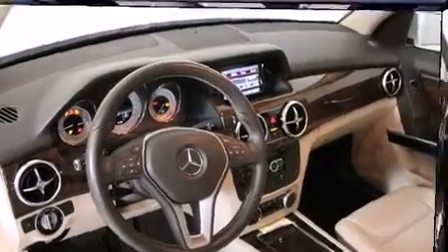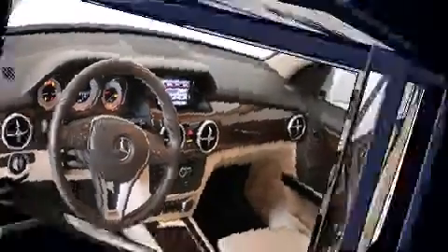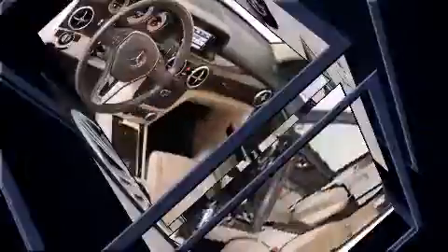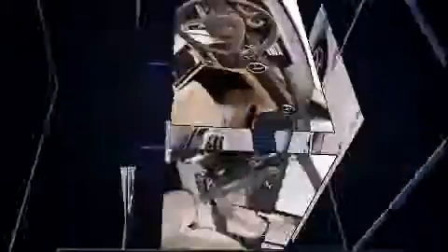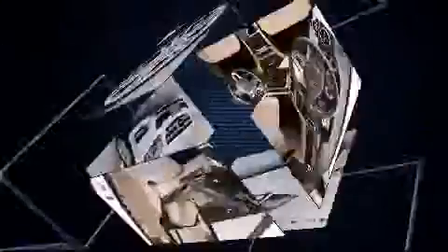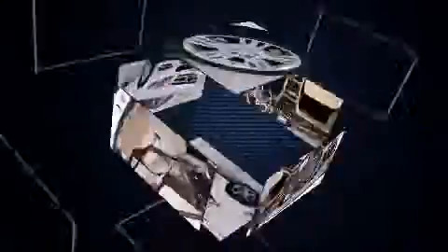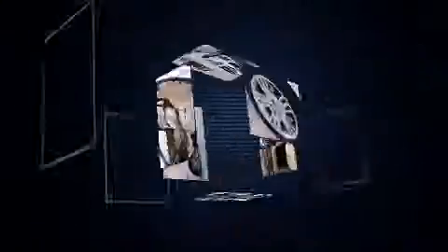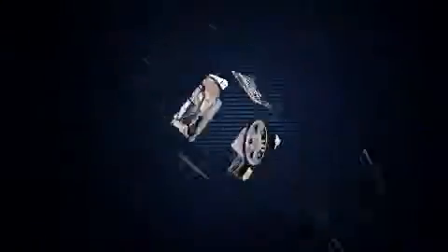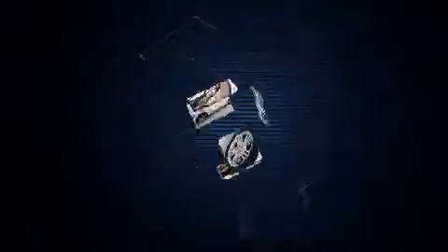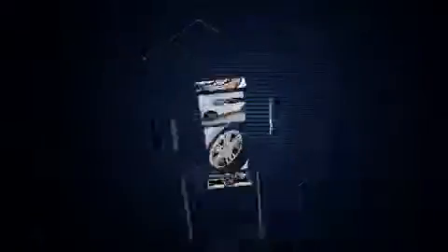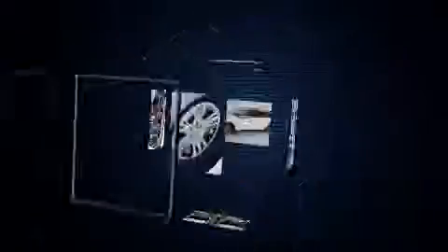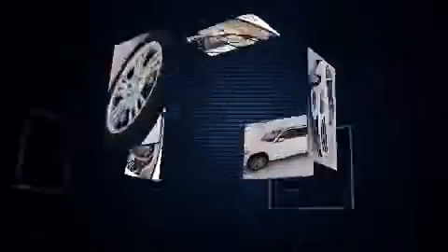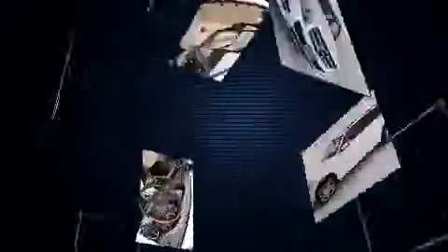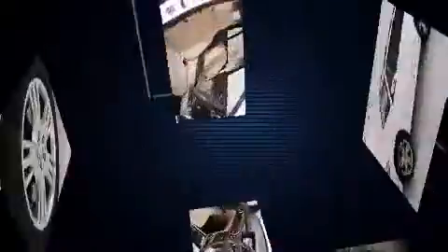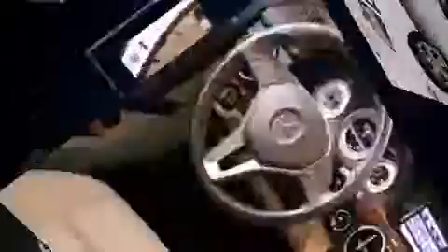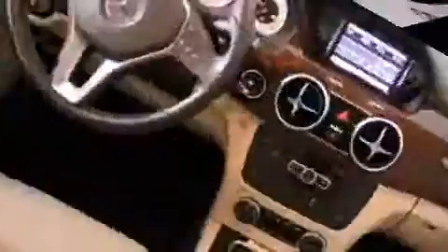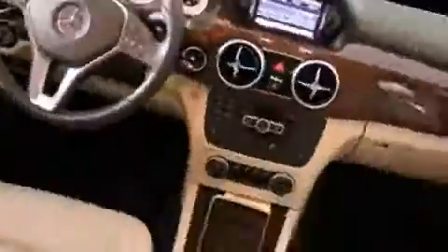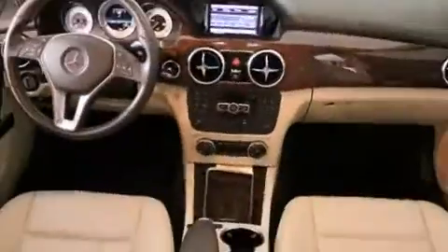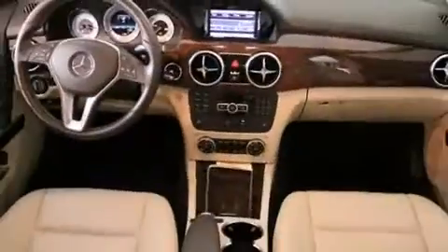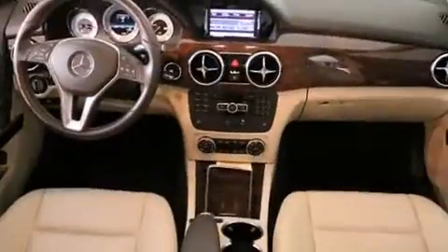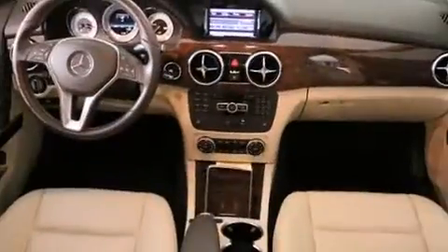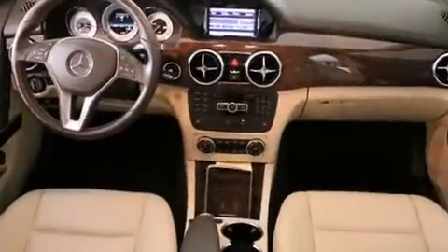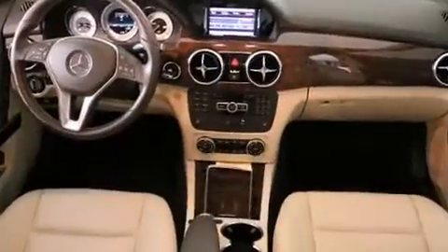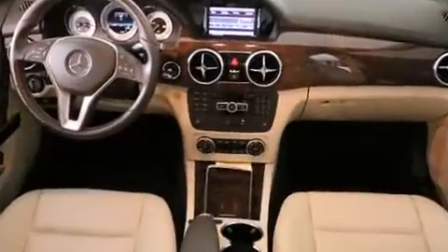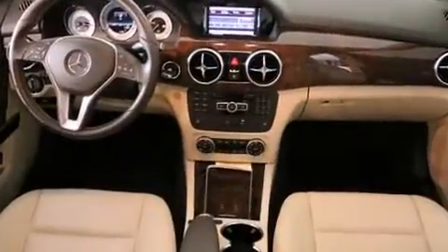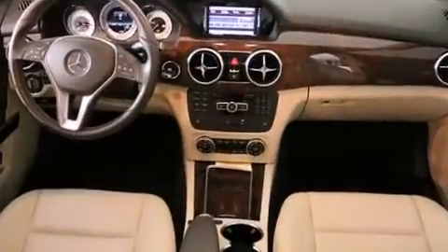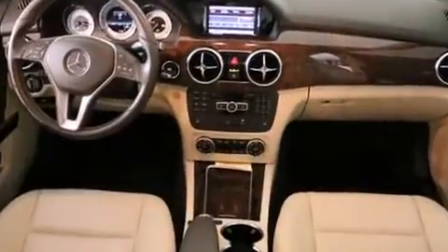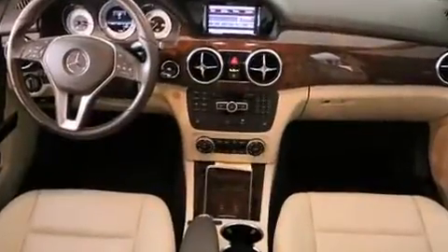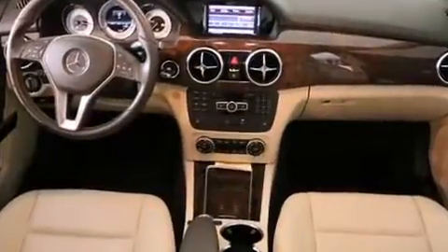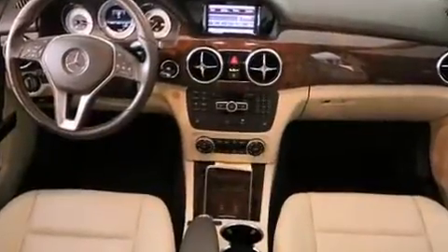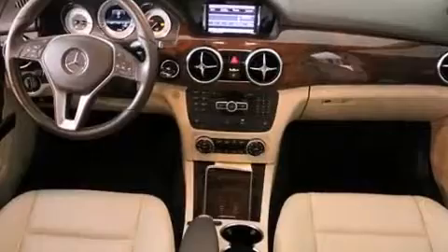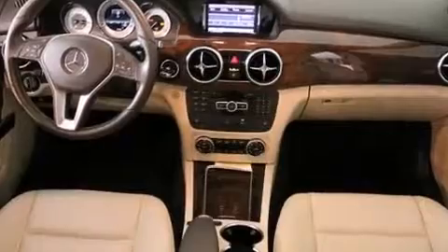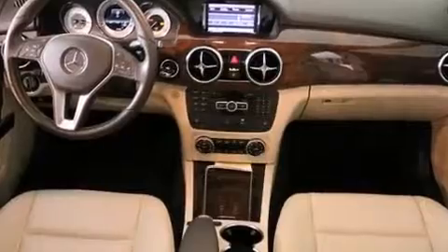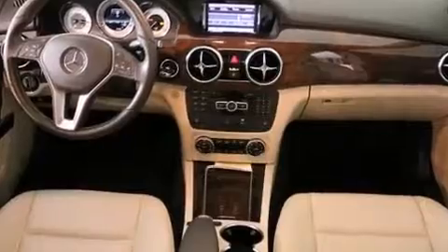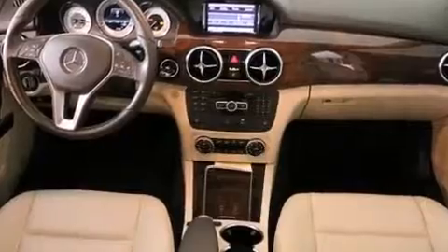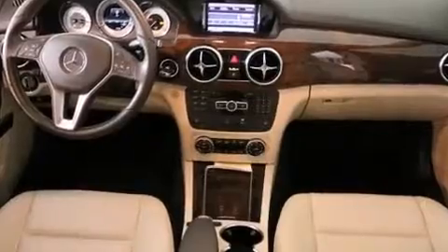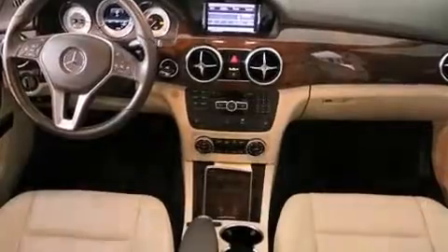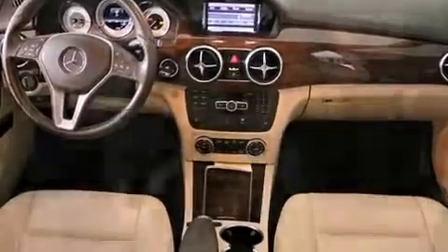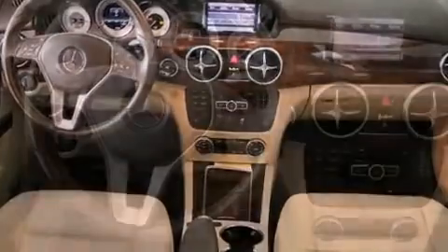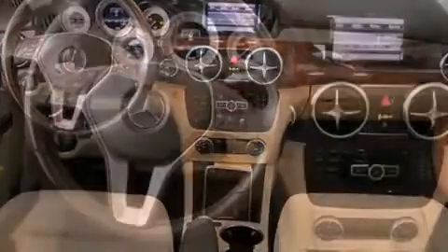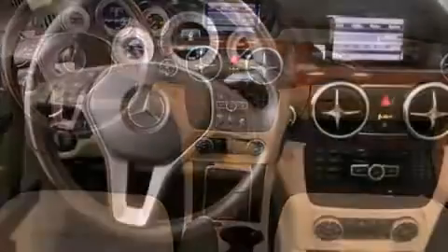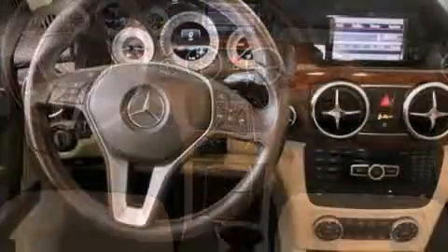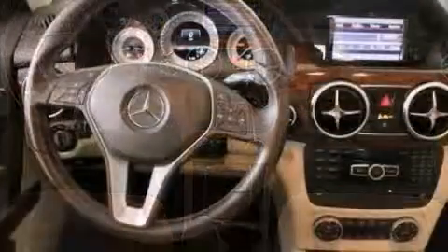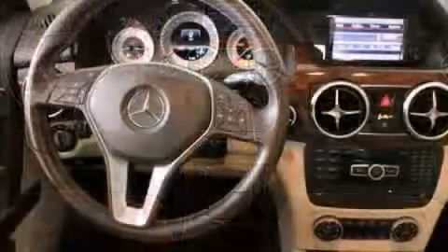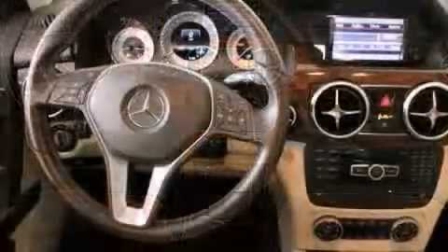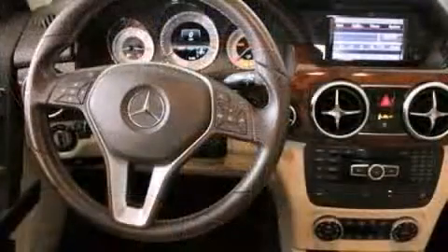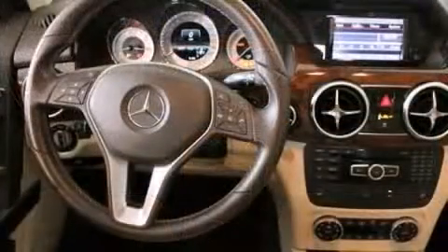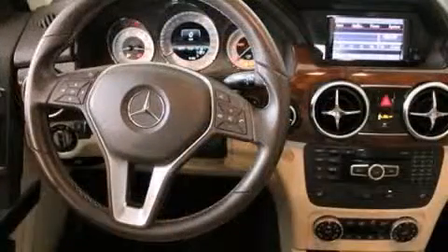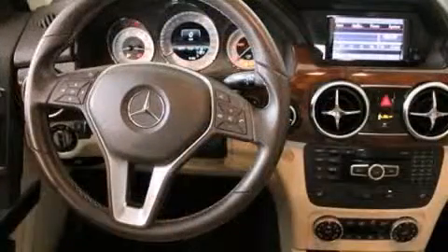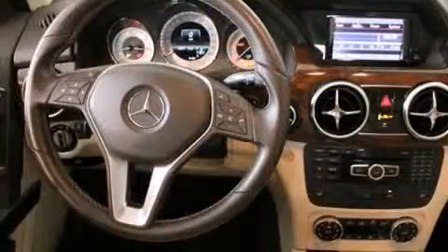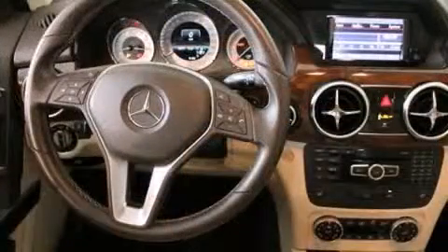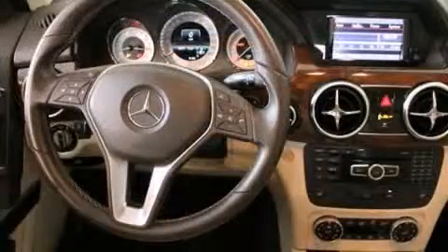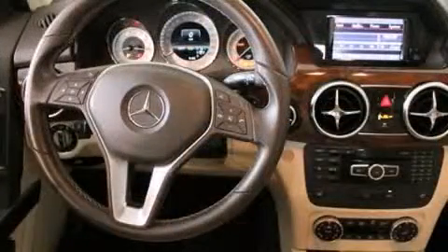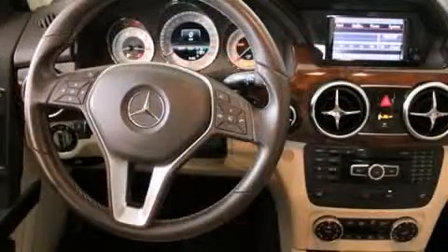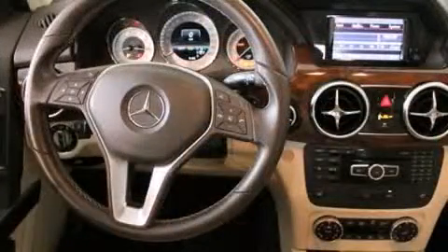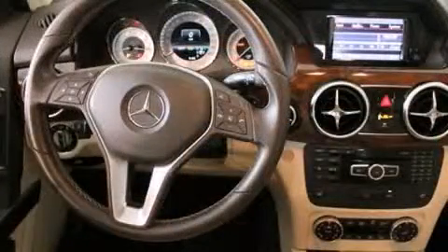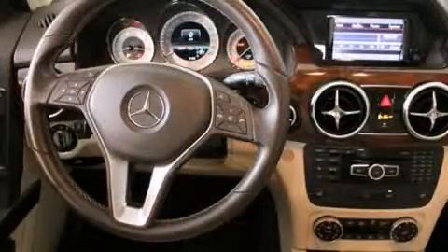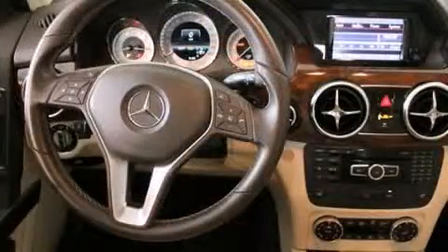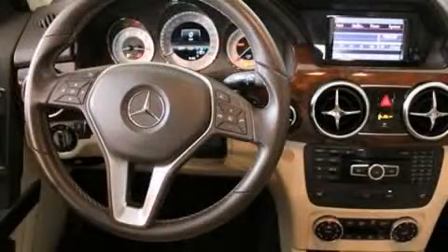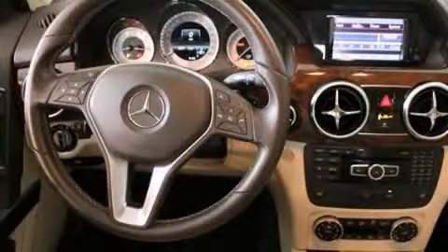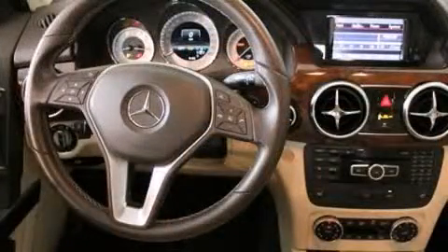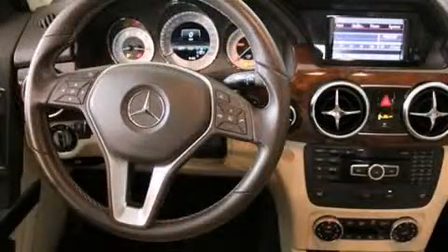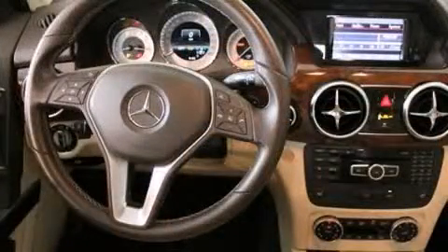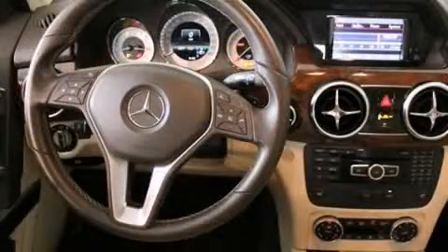All of the premium features expected of a Mercedes-Benz are offered, including one-touch window functionality, power front seats, a roof rack, and seat memory.